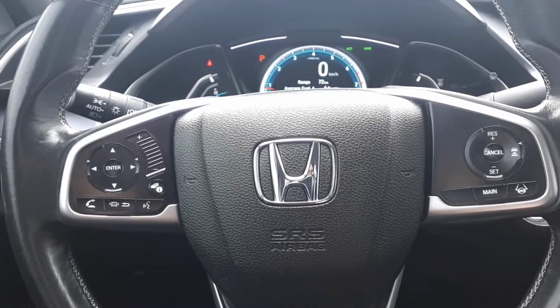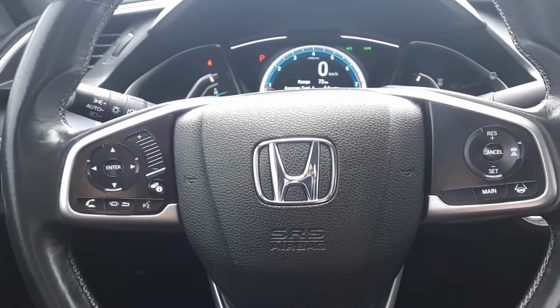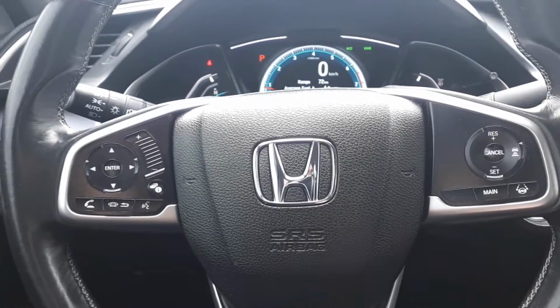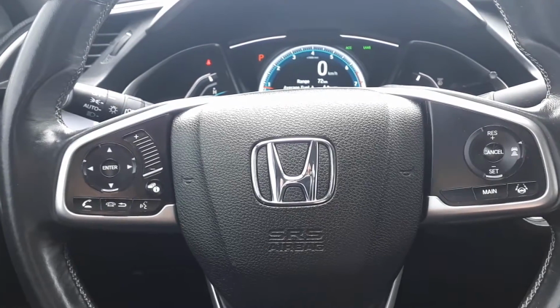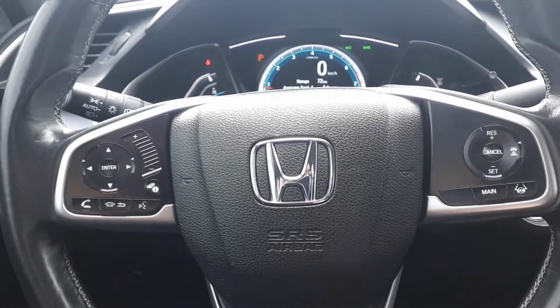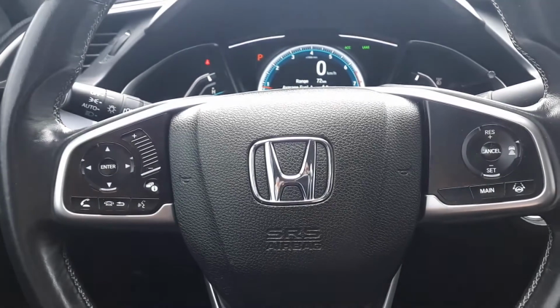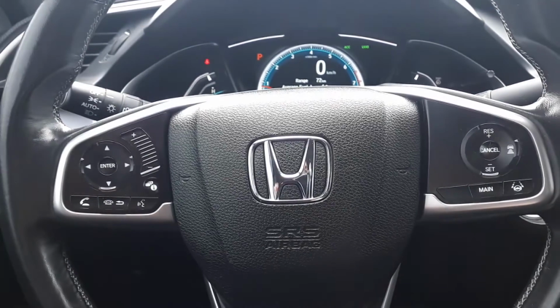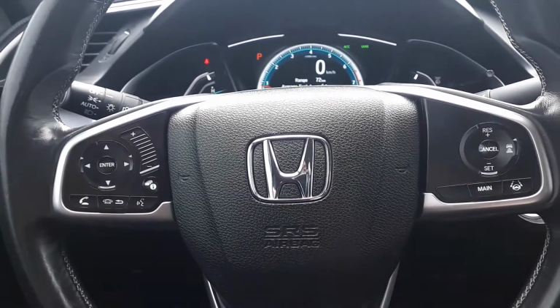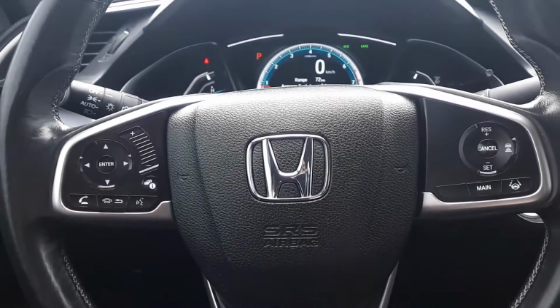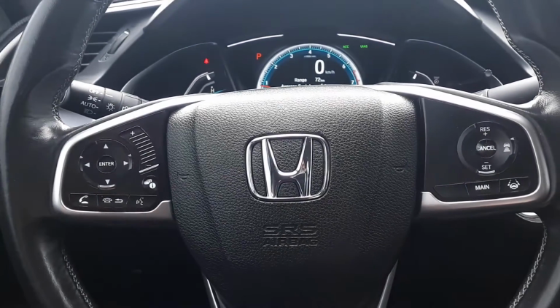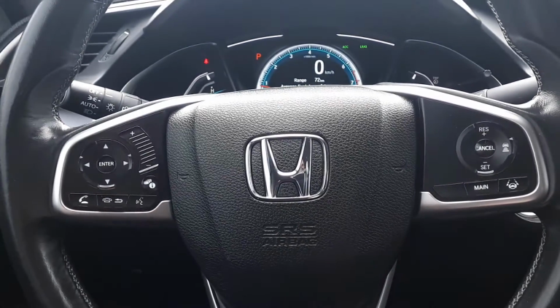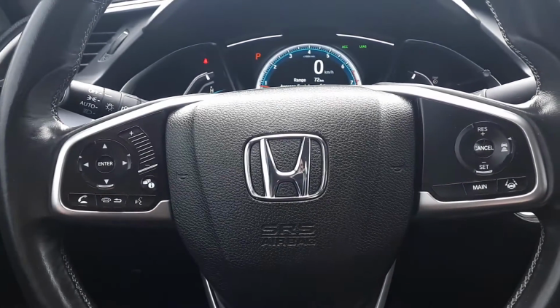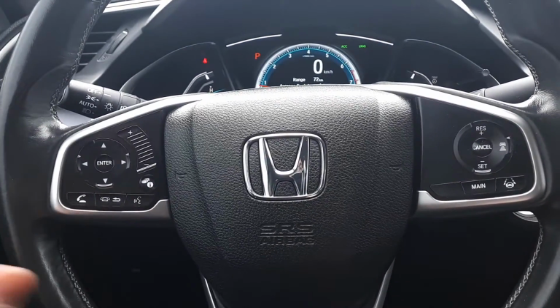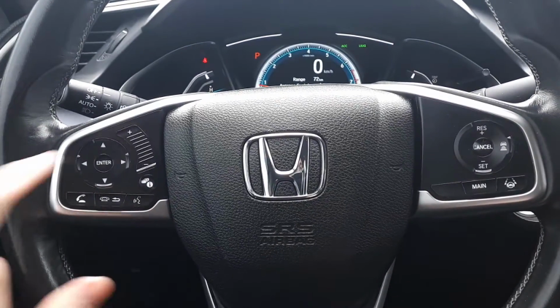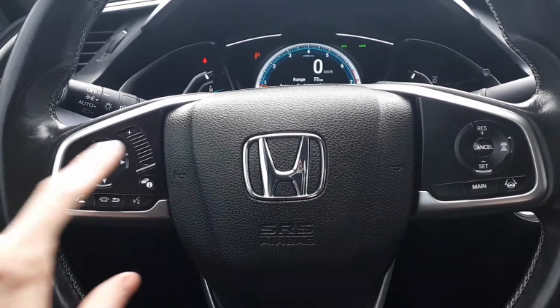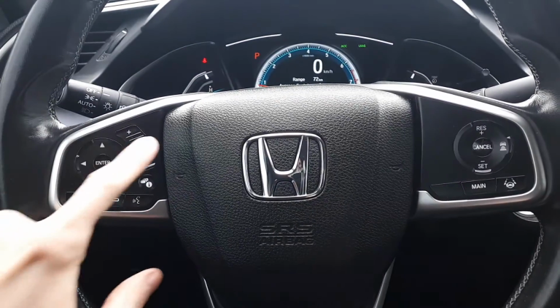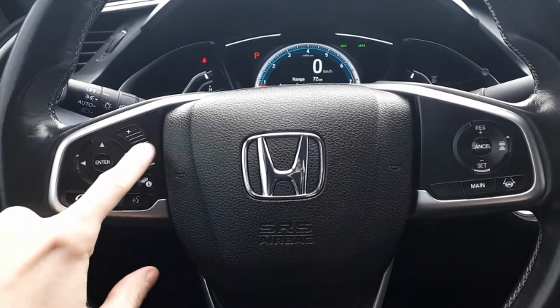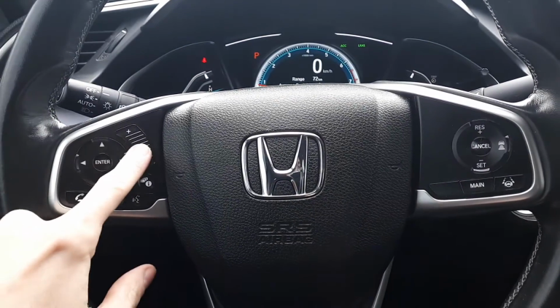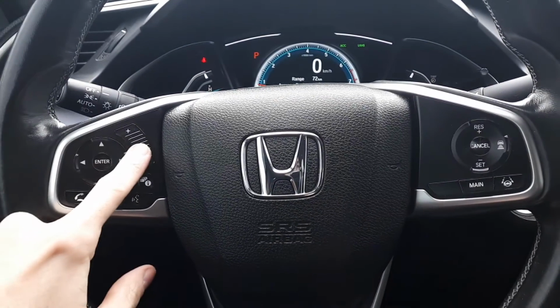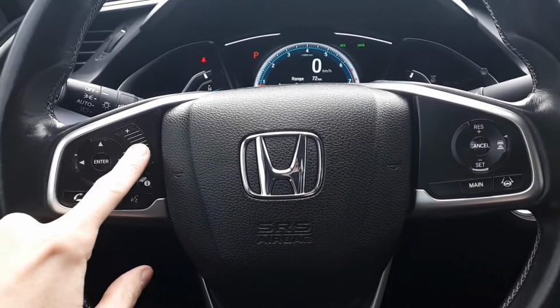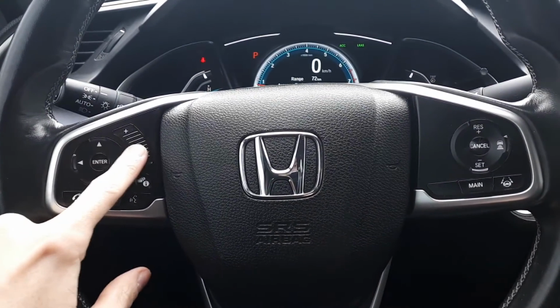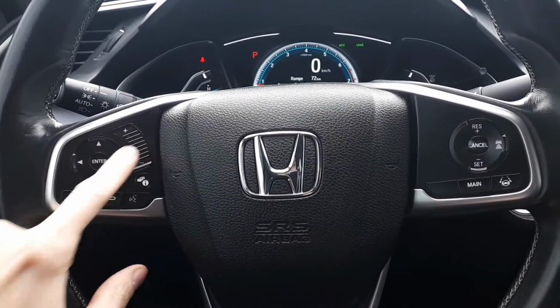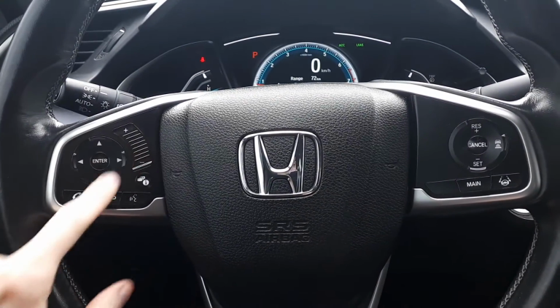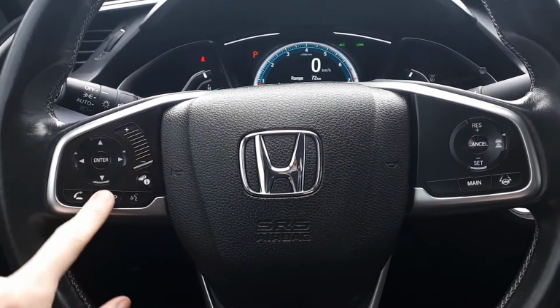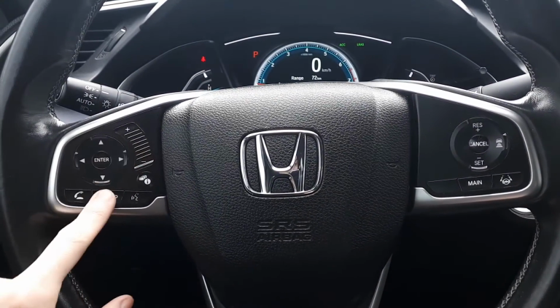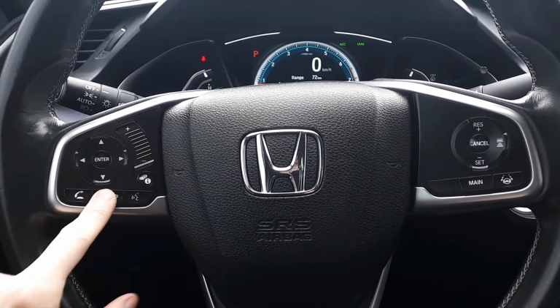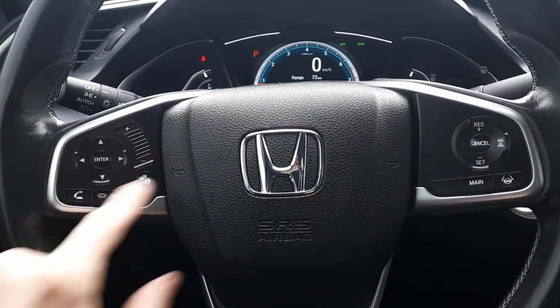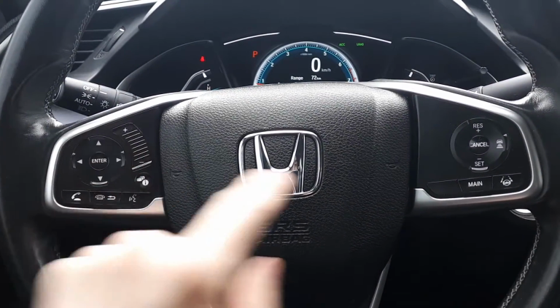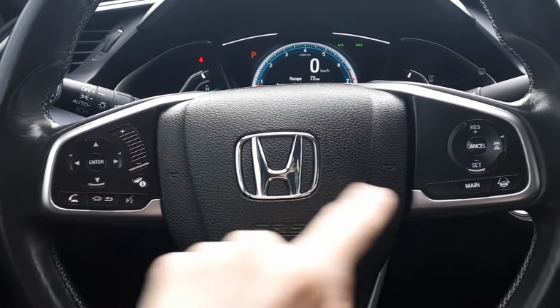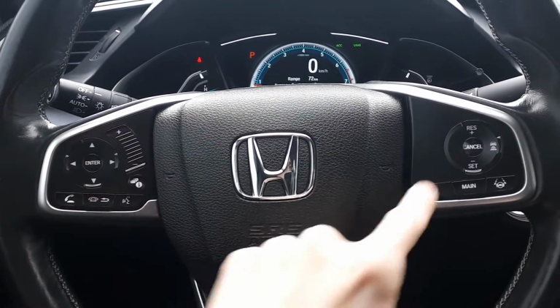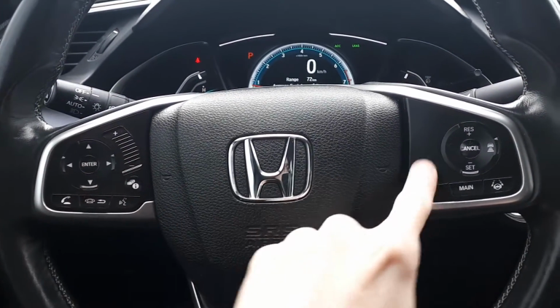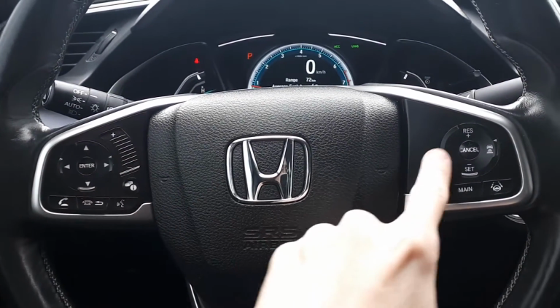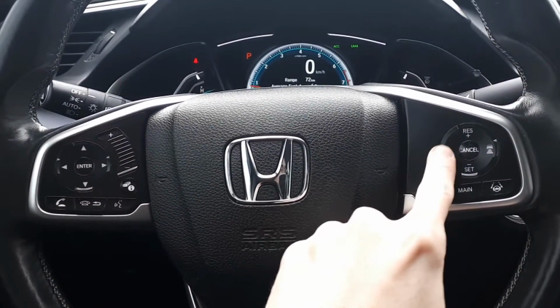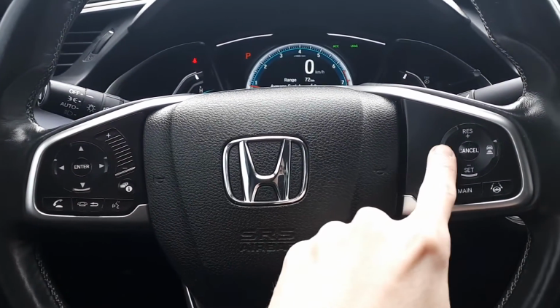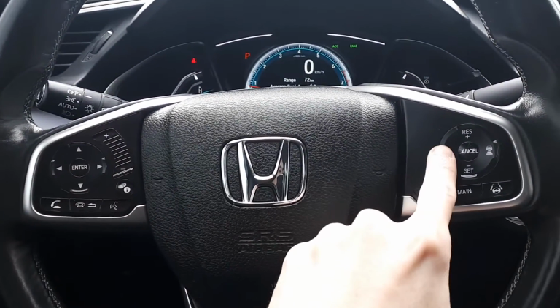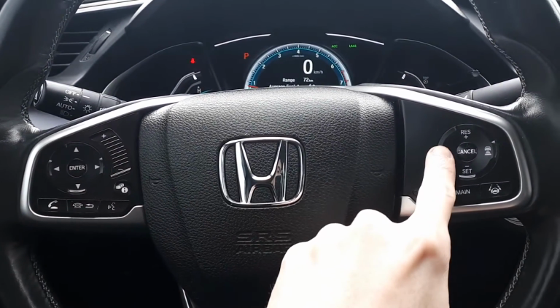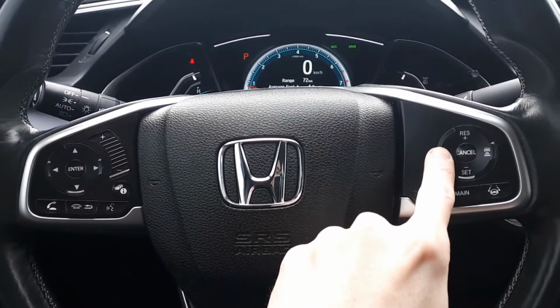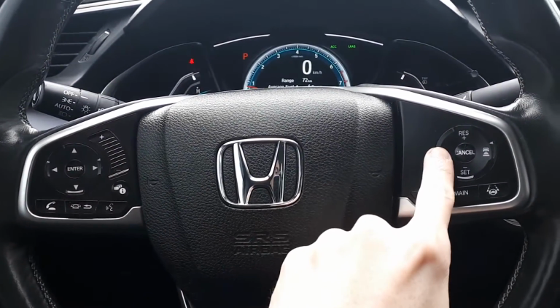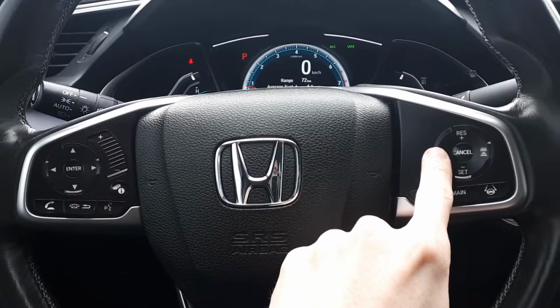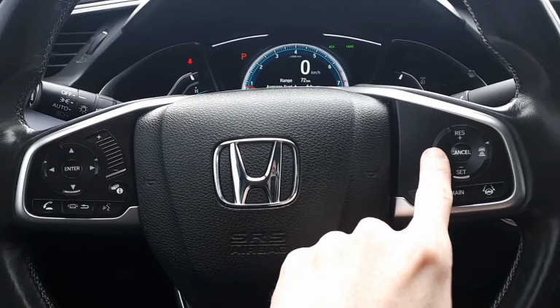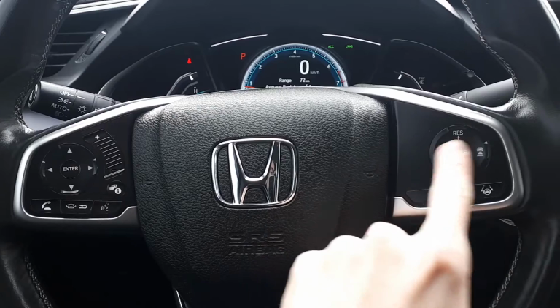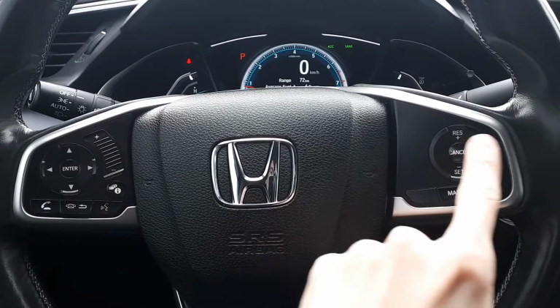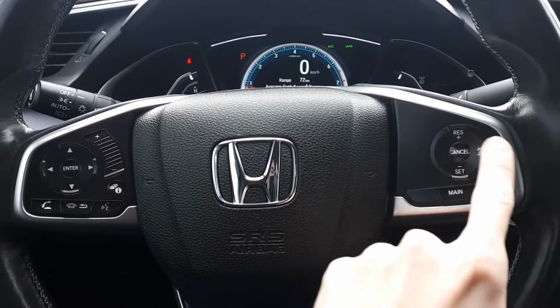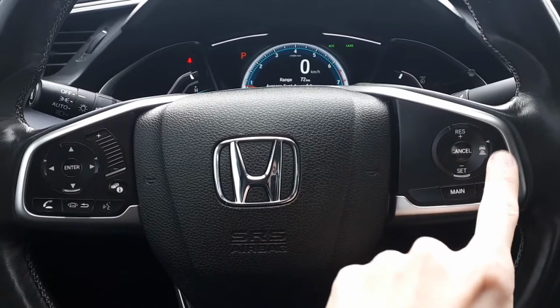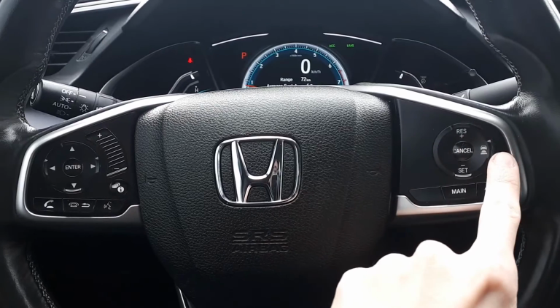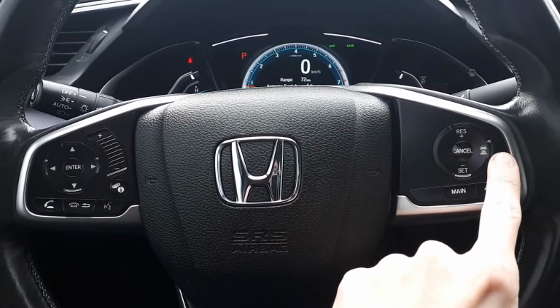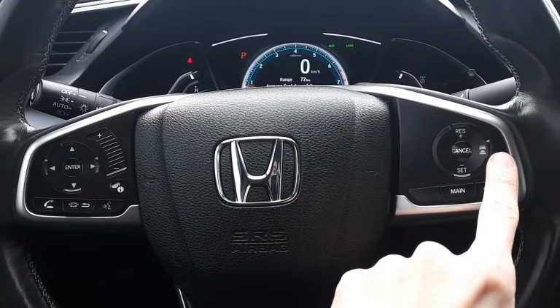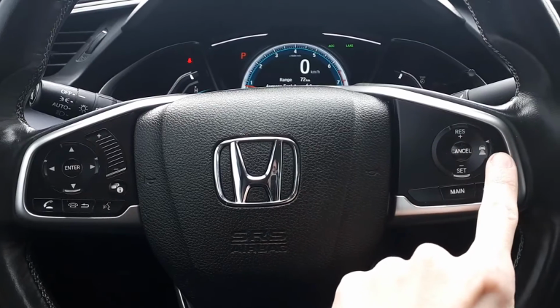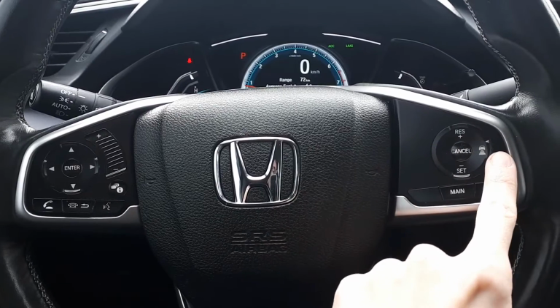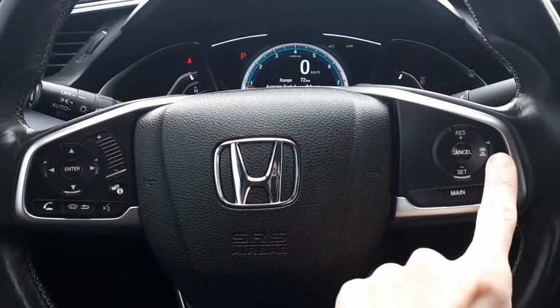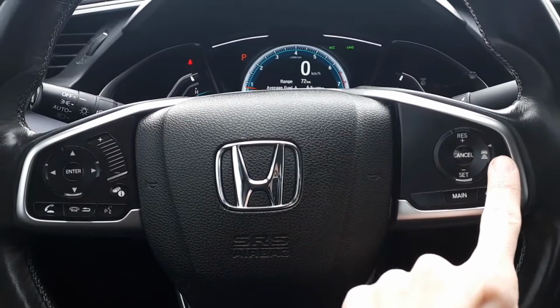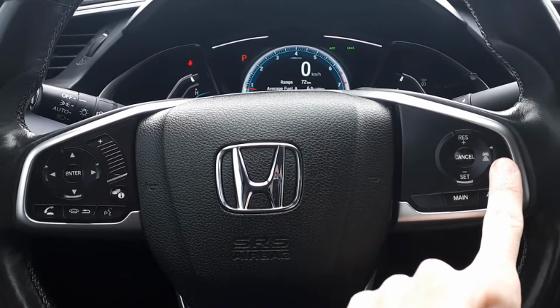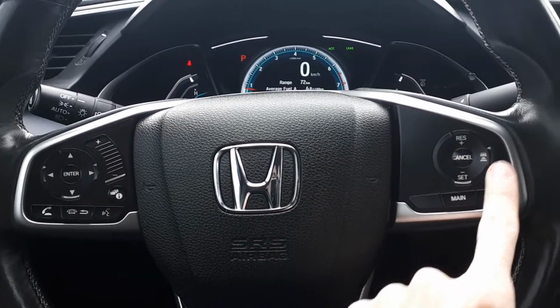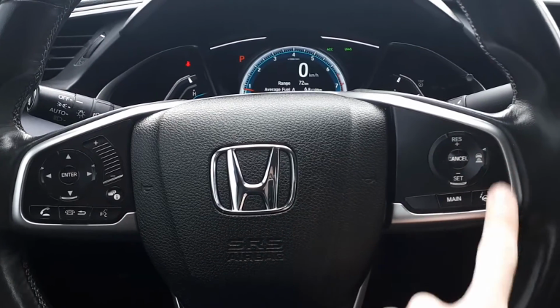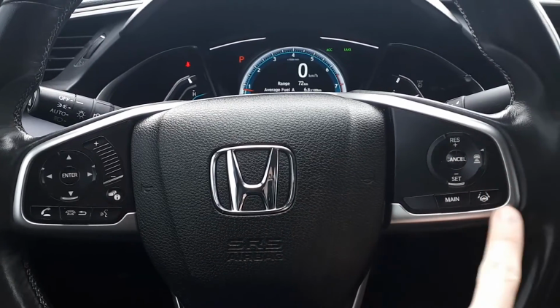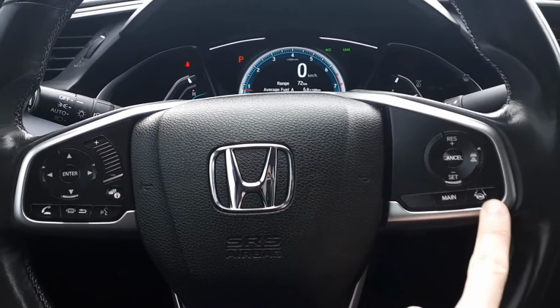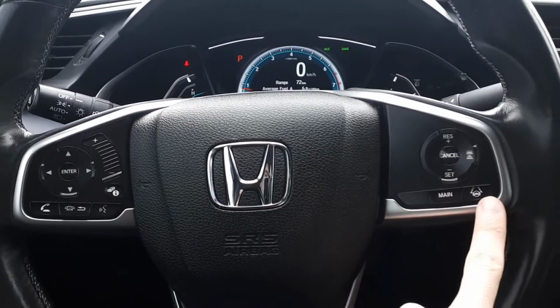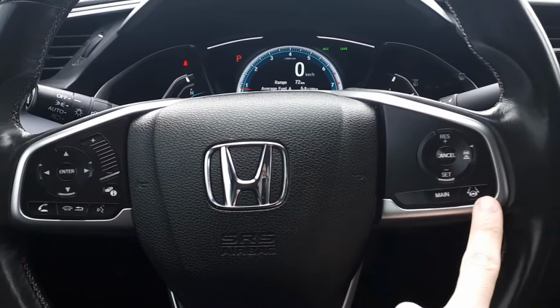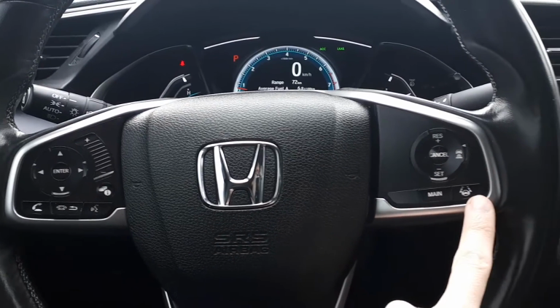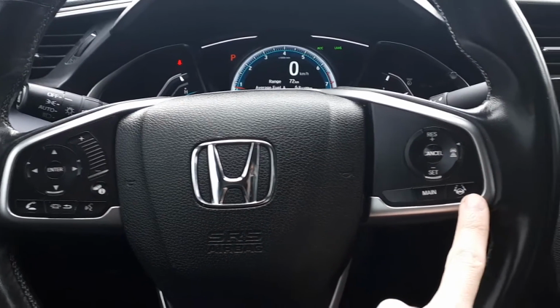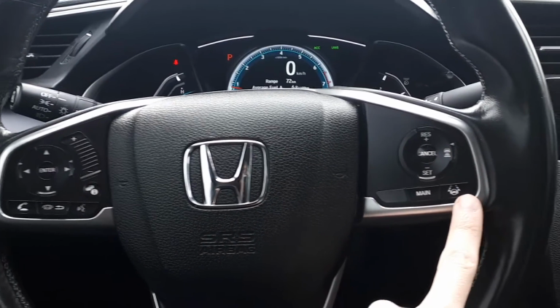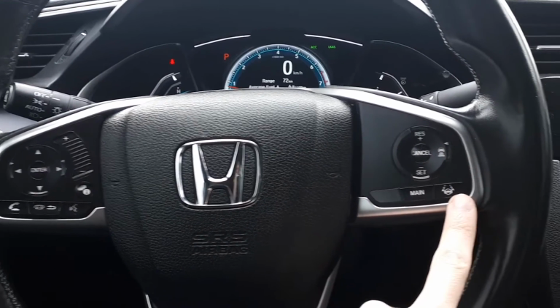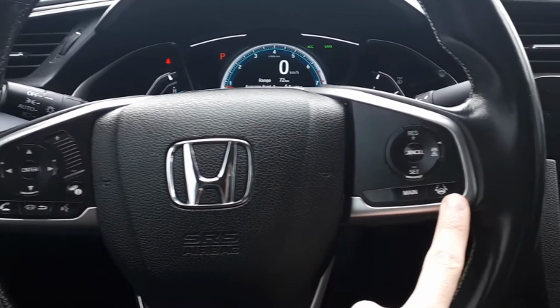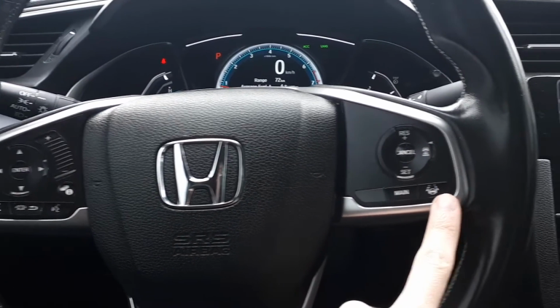This vehicle also has steering wheel audio, Bluetooth and cruise controls, plus adaptive cruise control and lane keep assist.